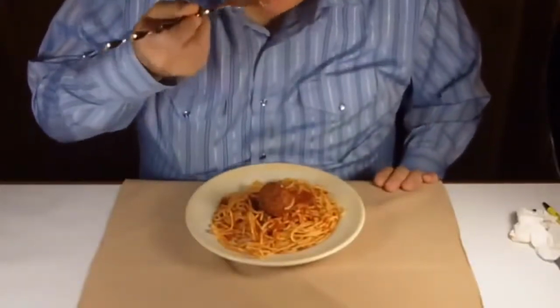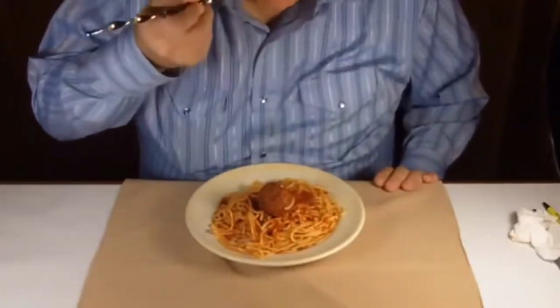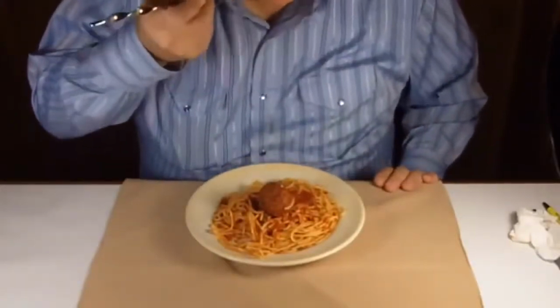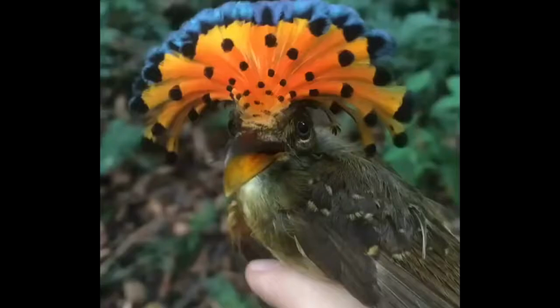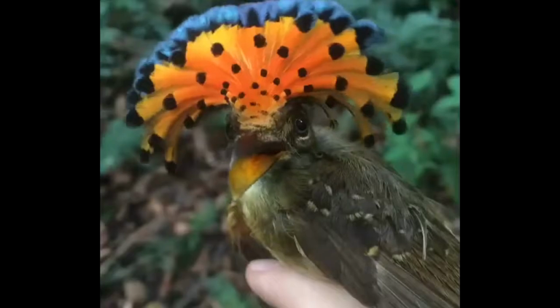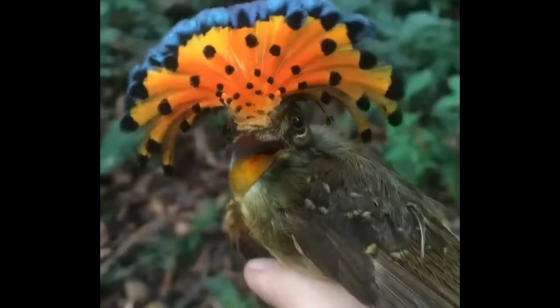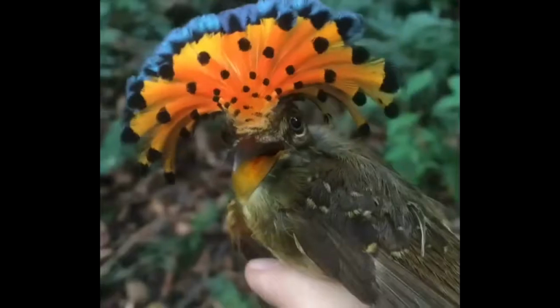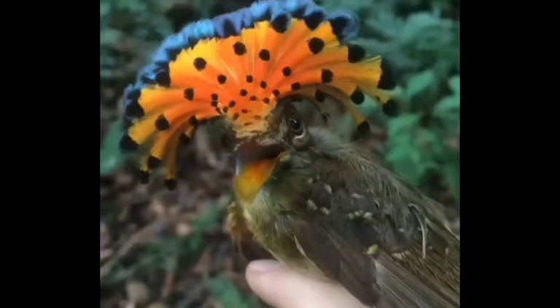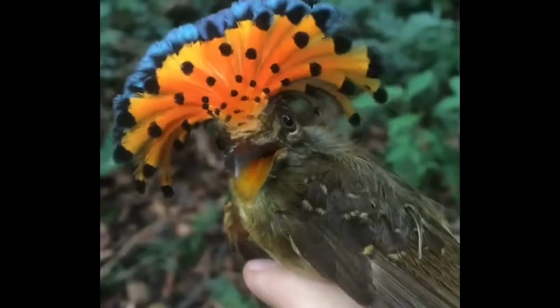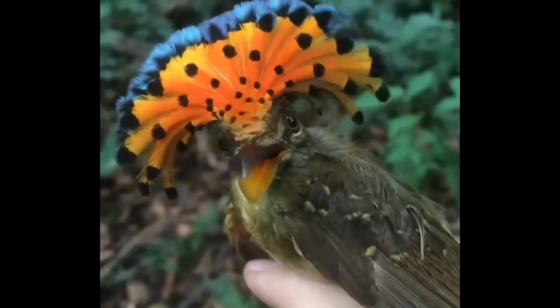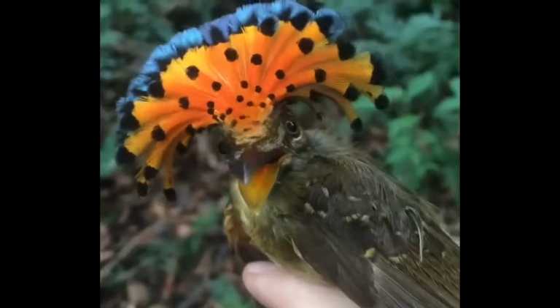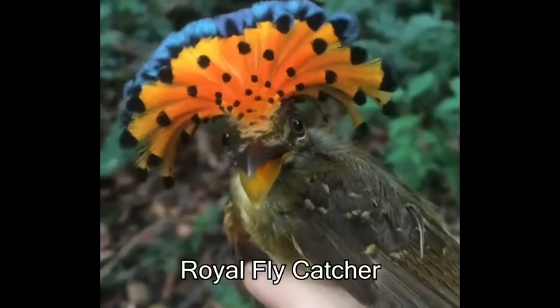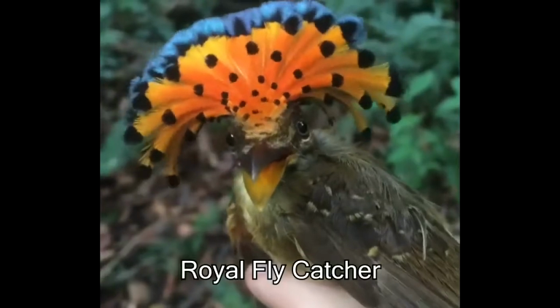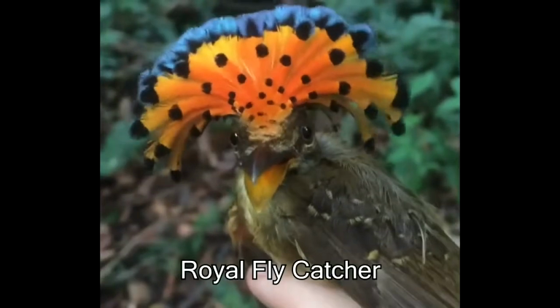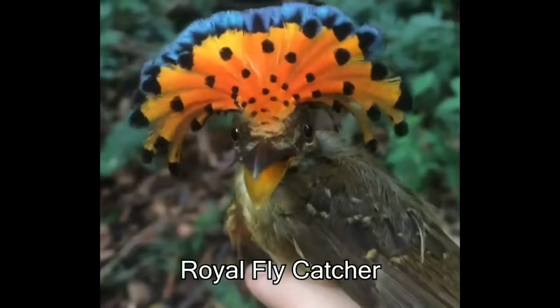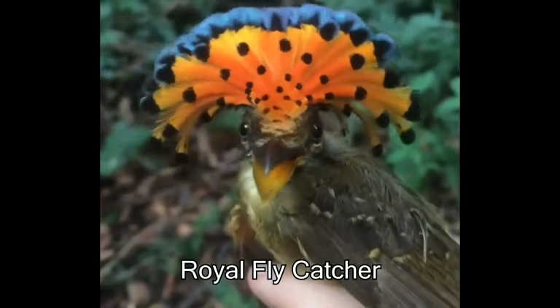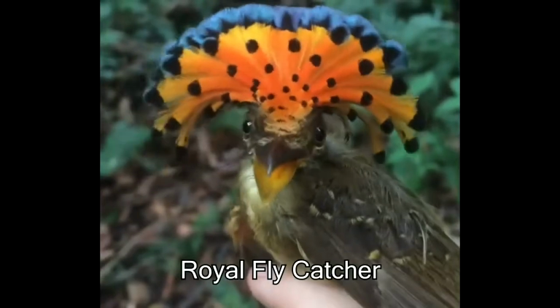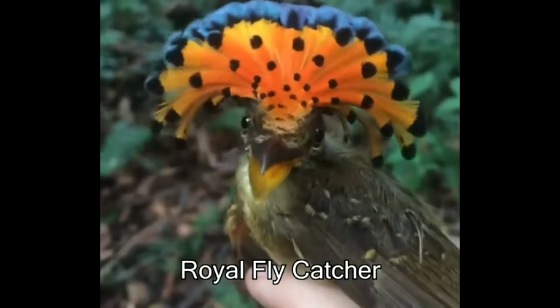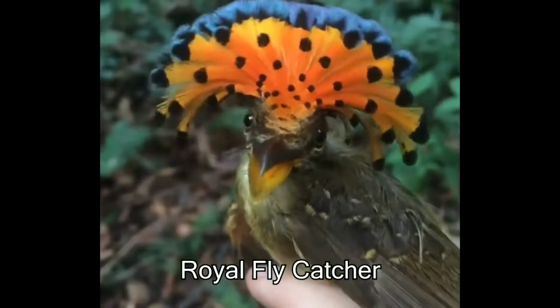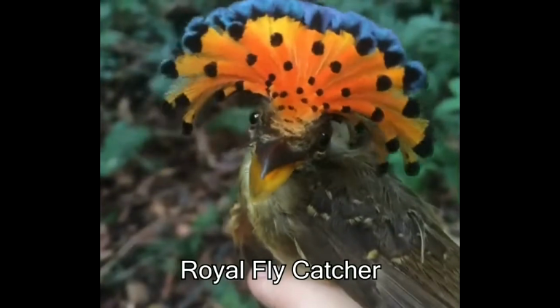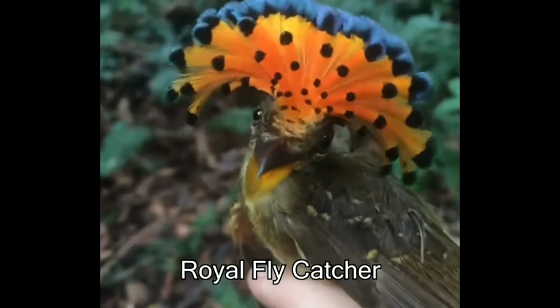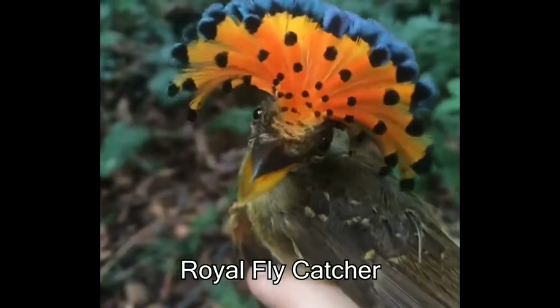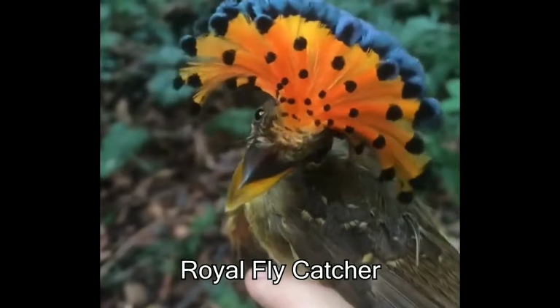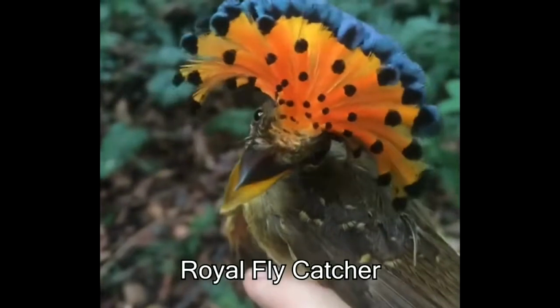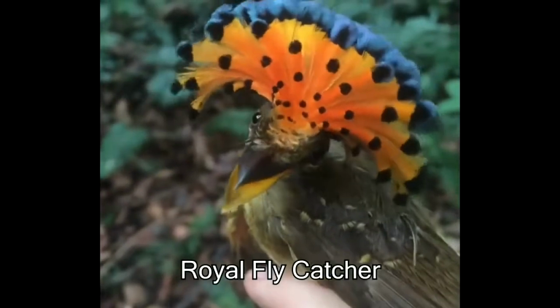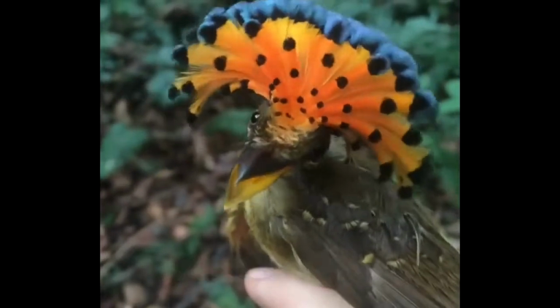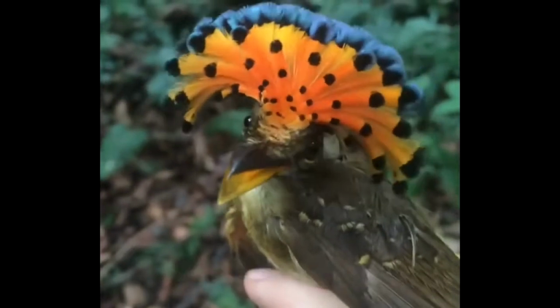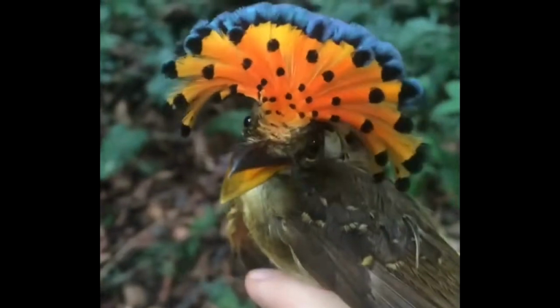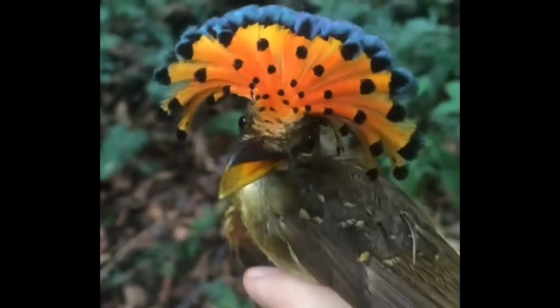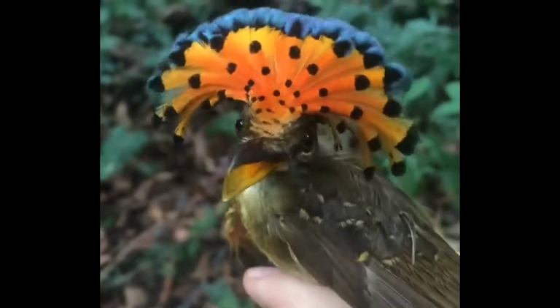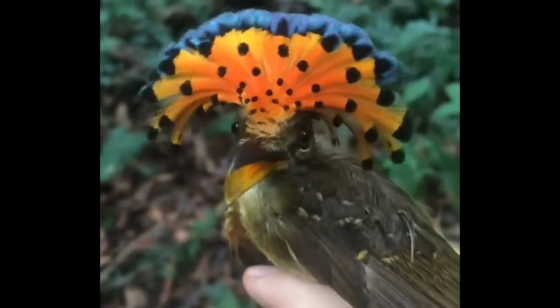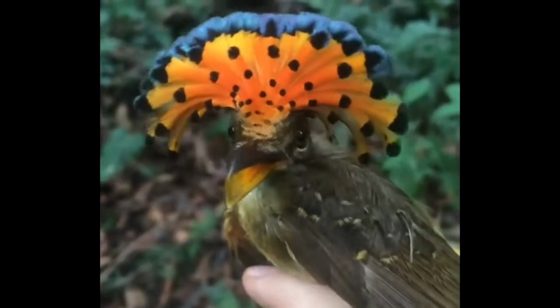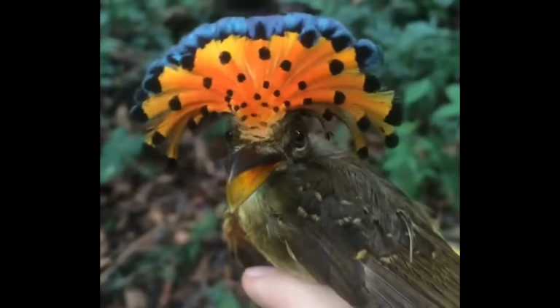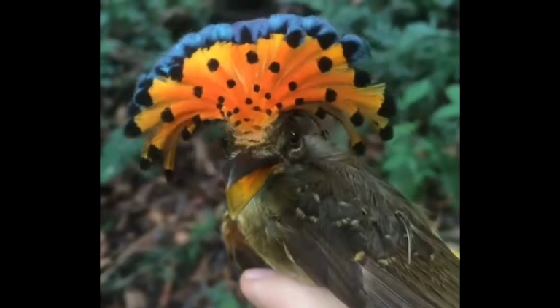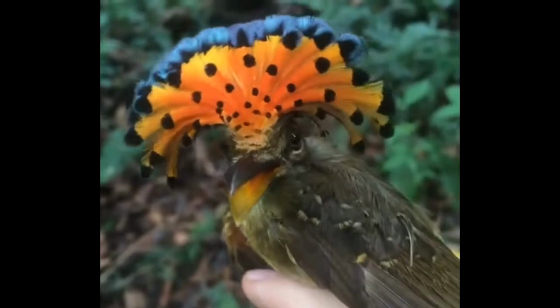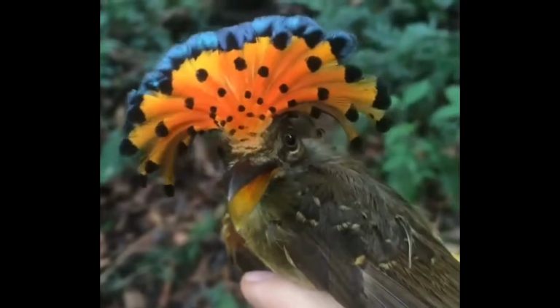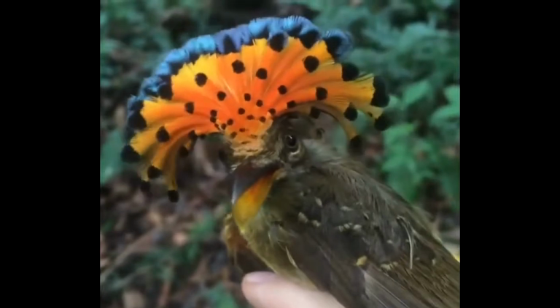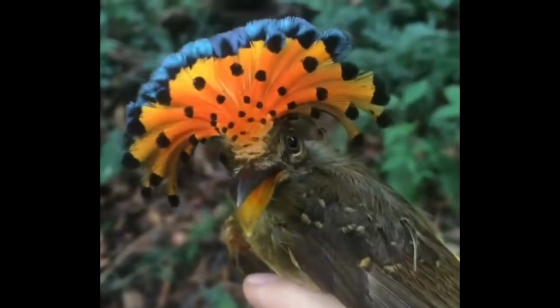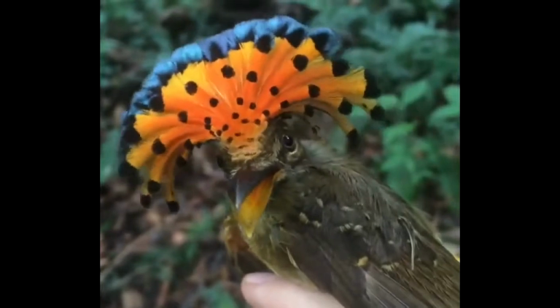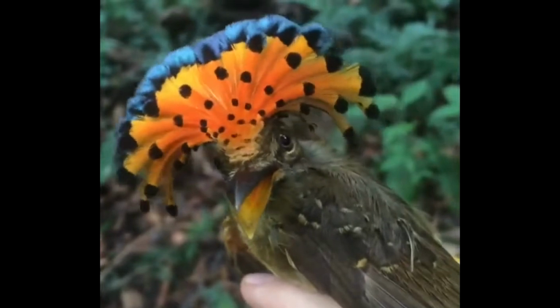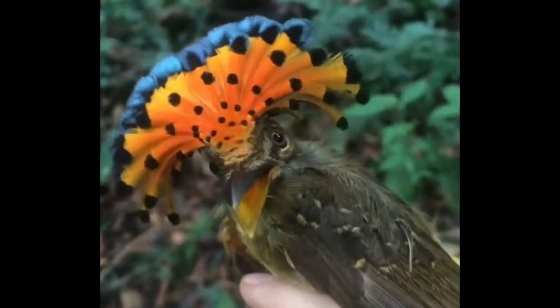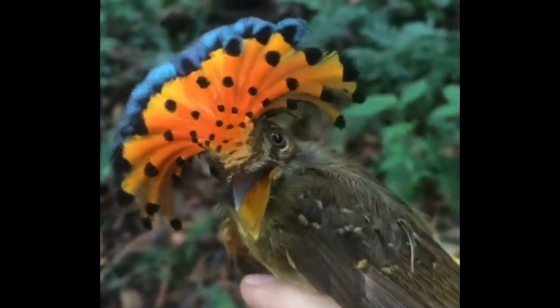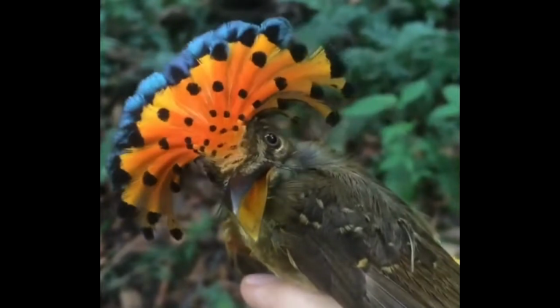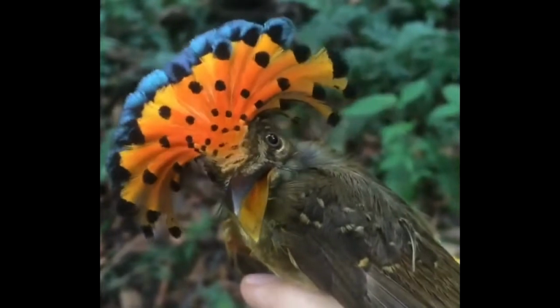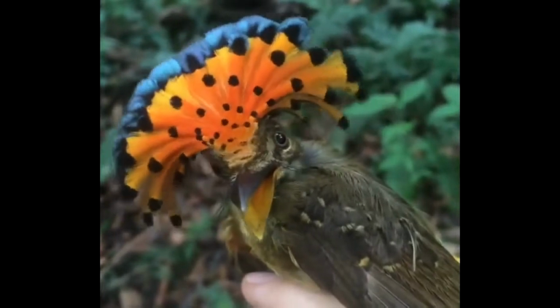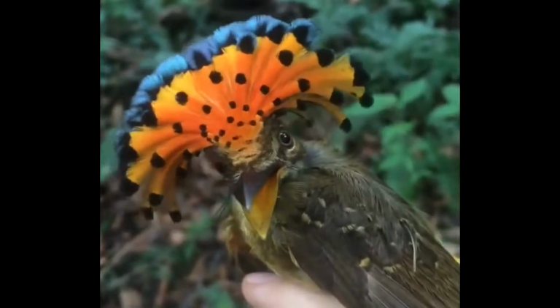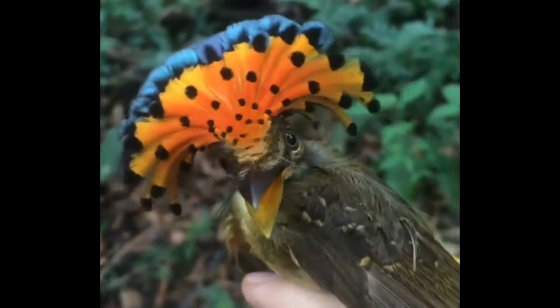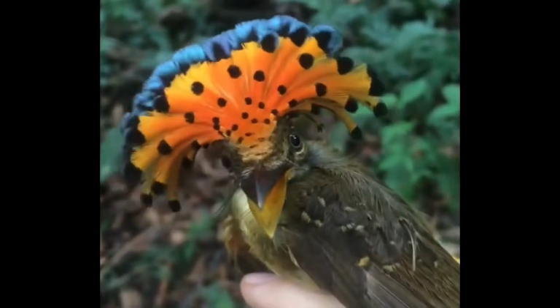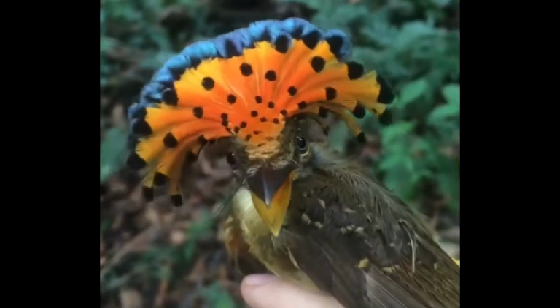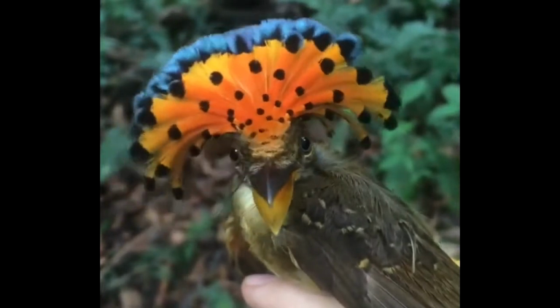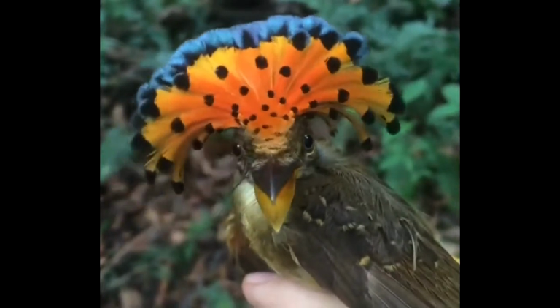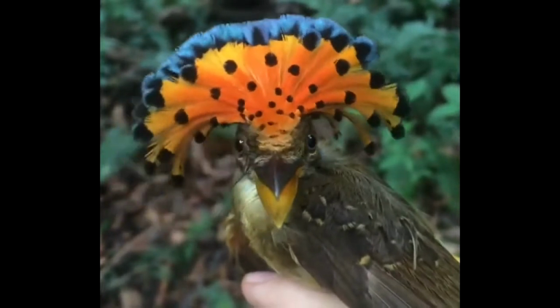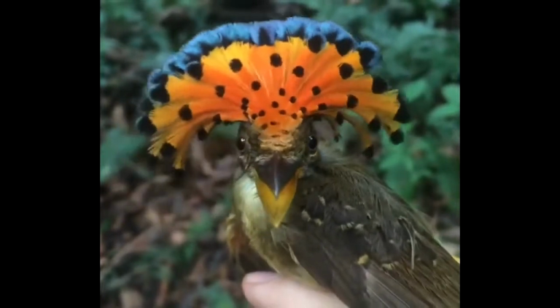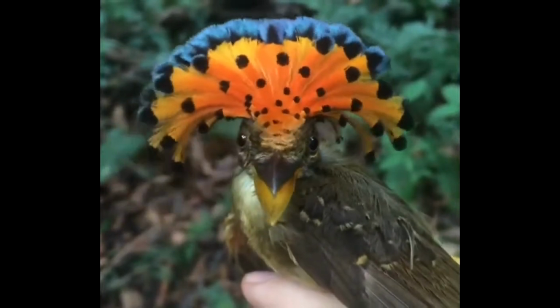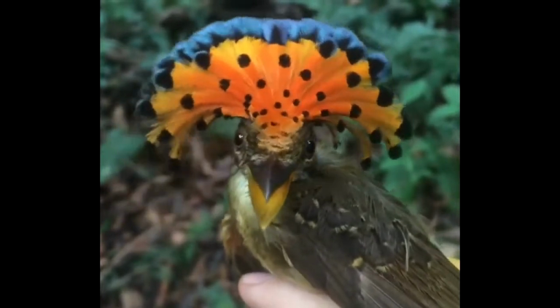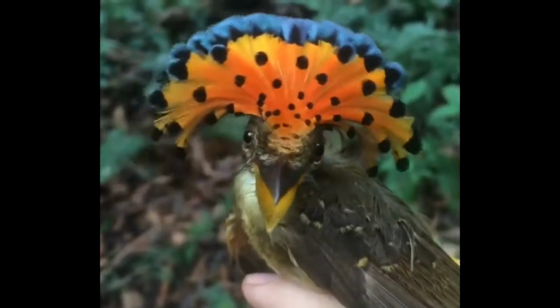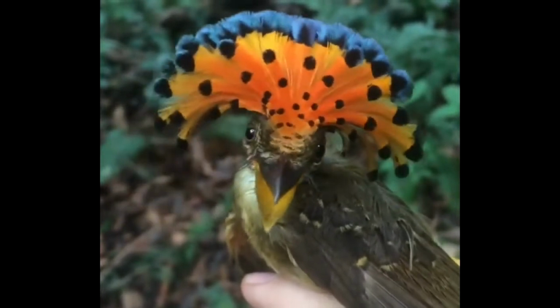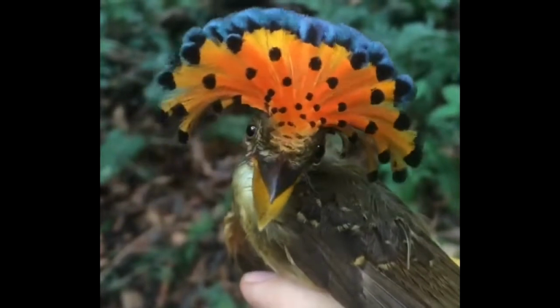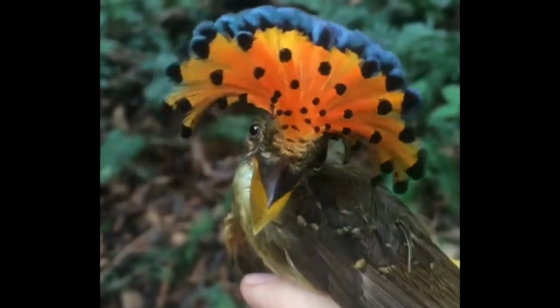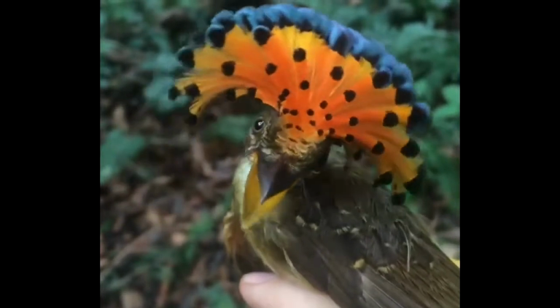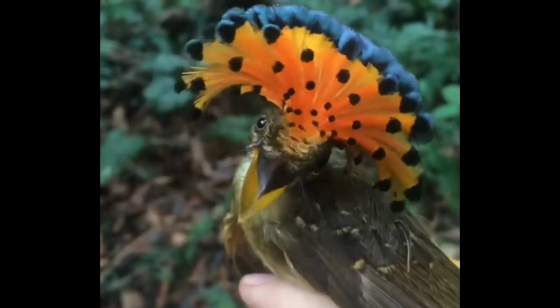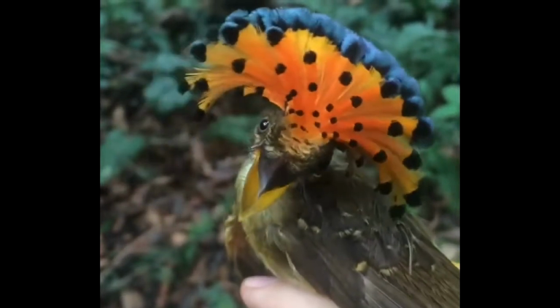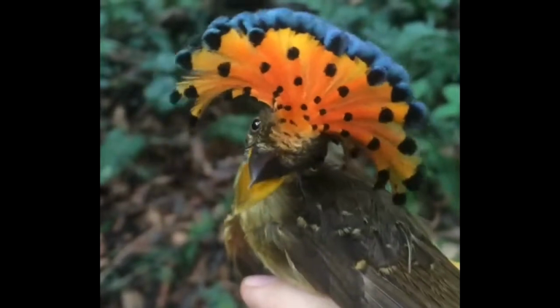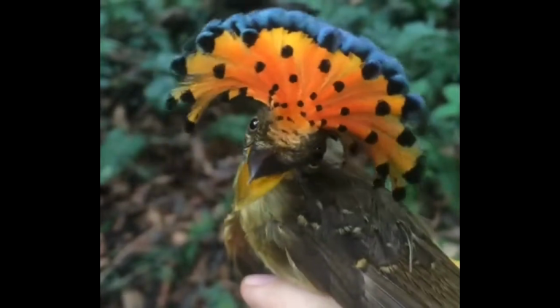This is called a royal flycatcher and both the male and the female can display their feathers in this type of fashion.